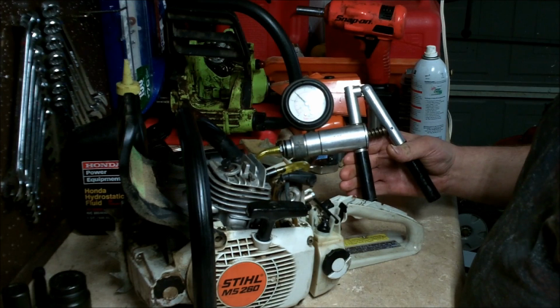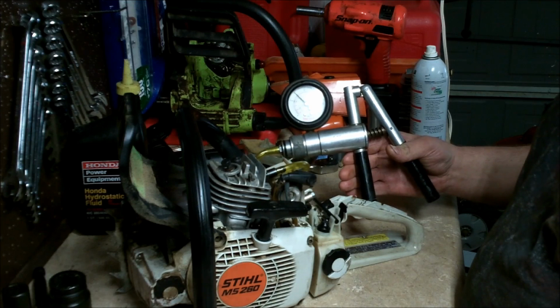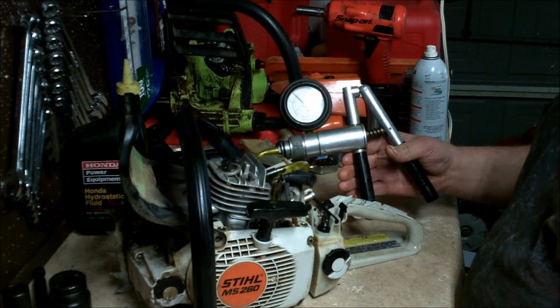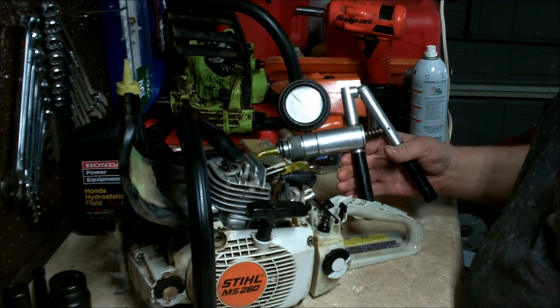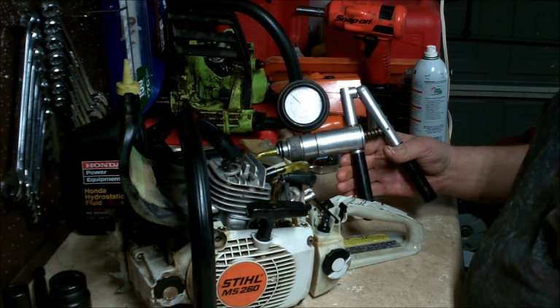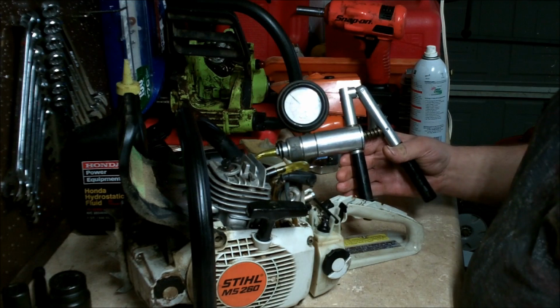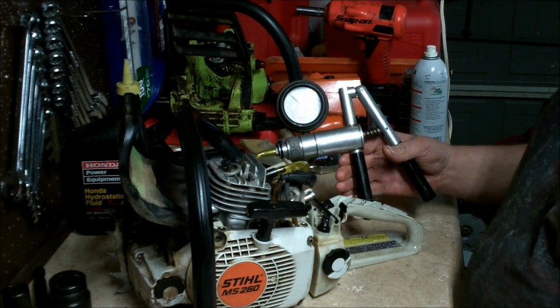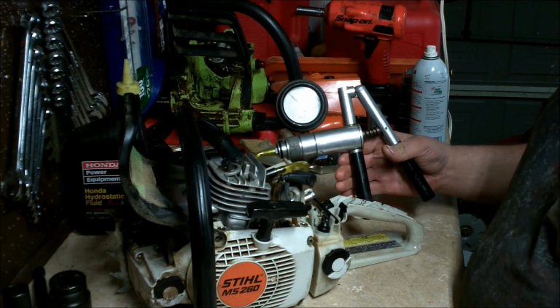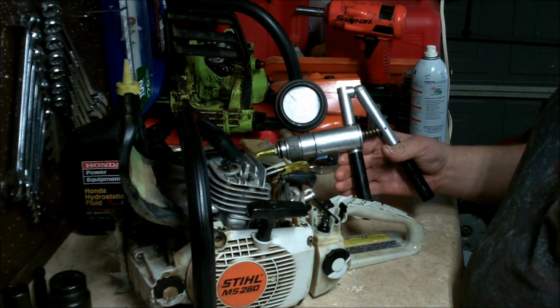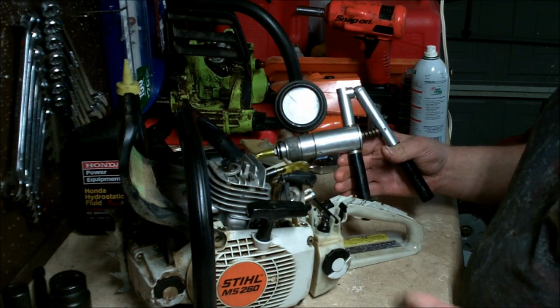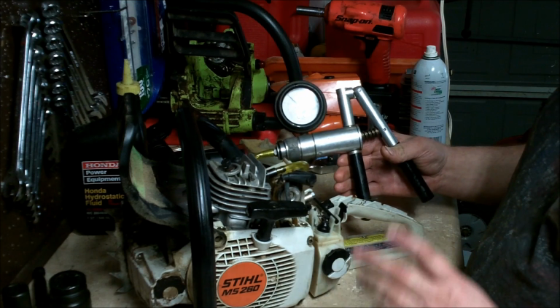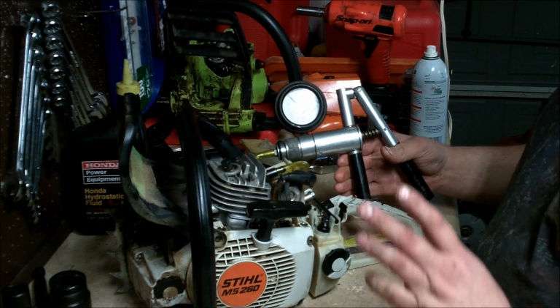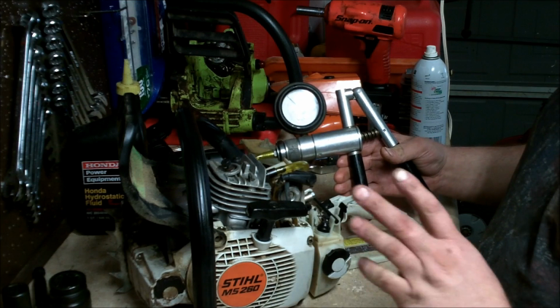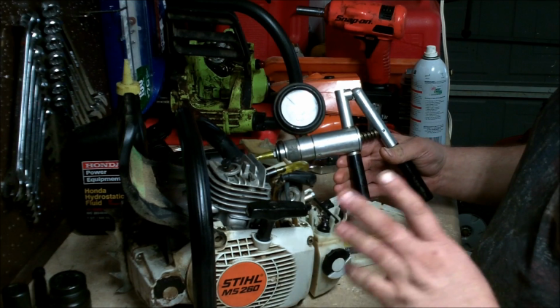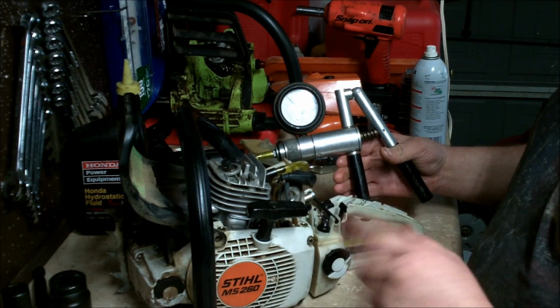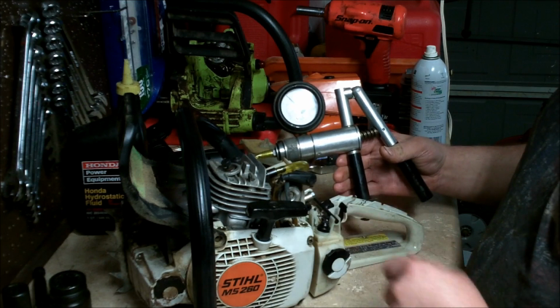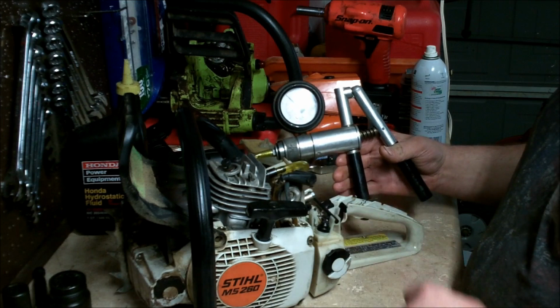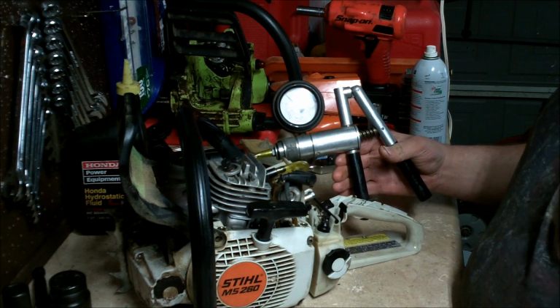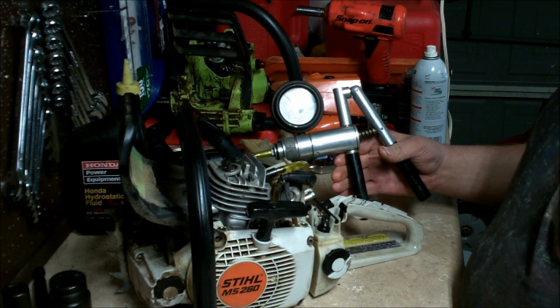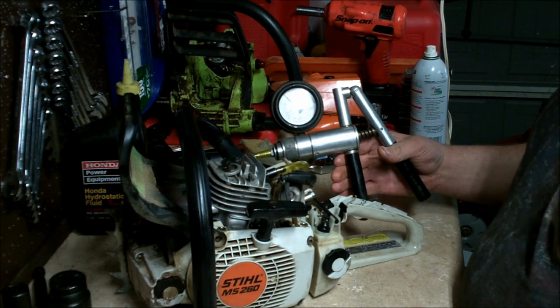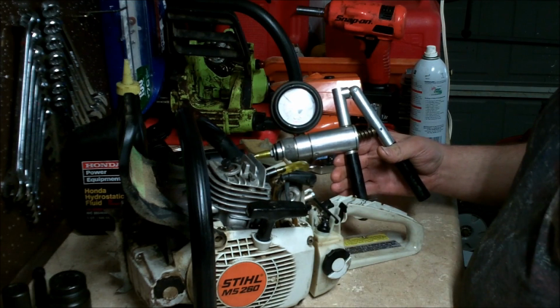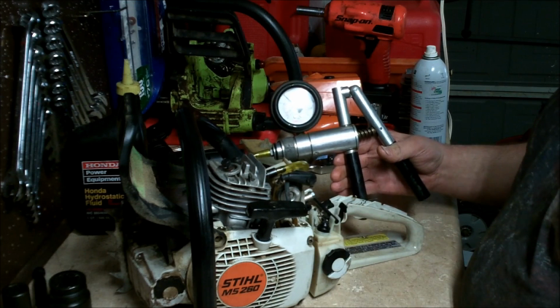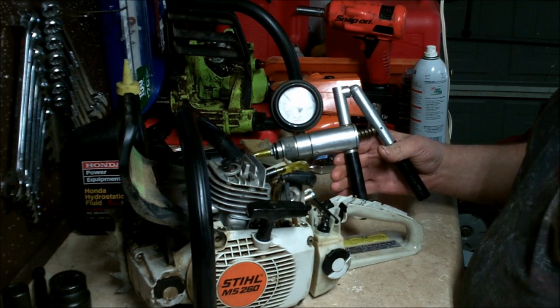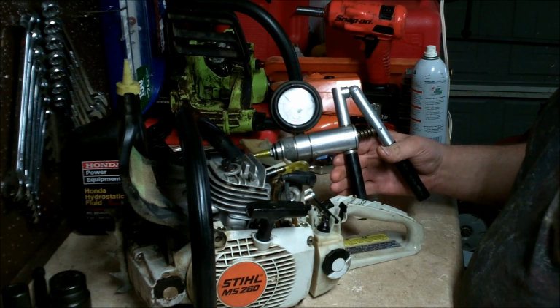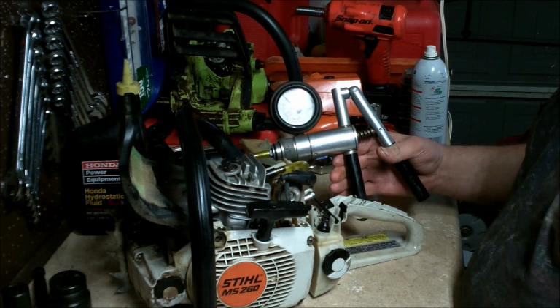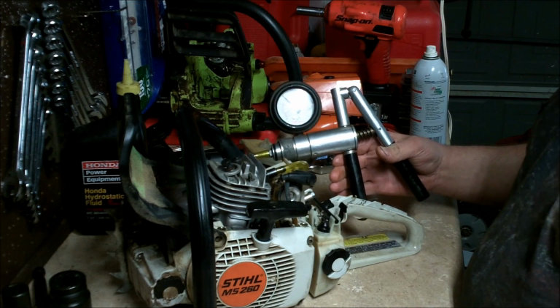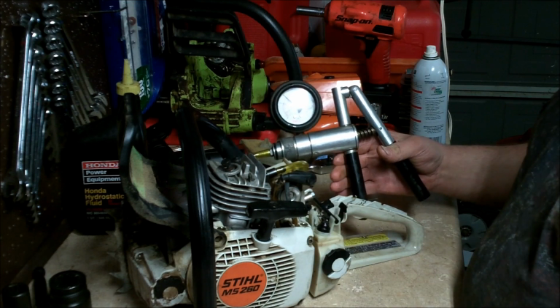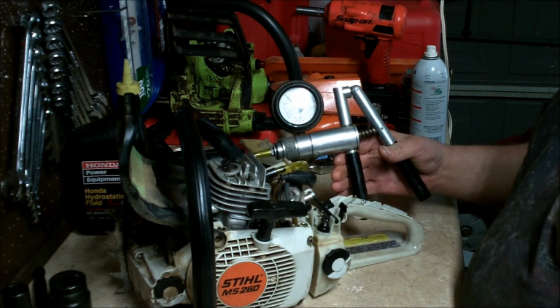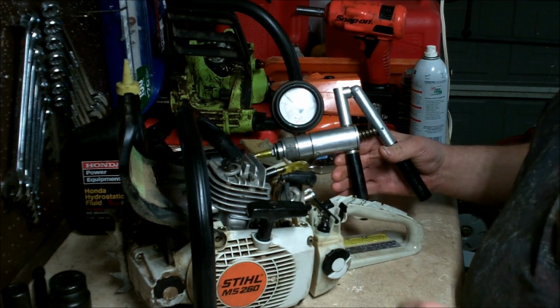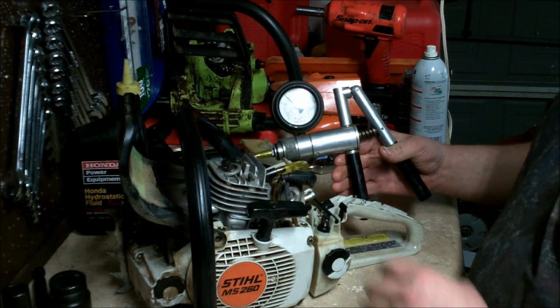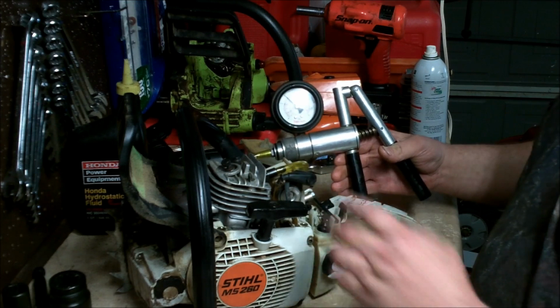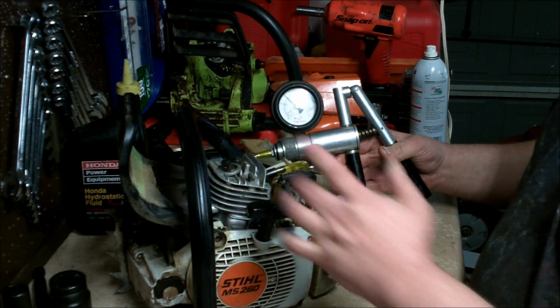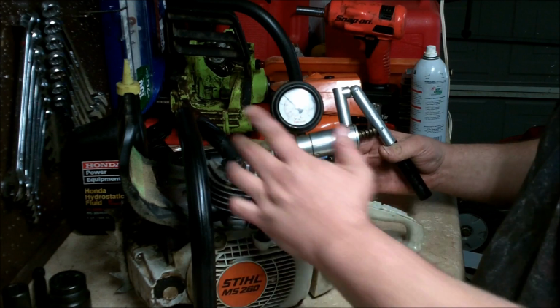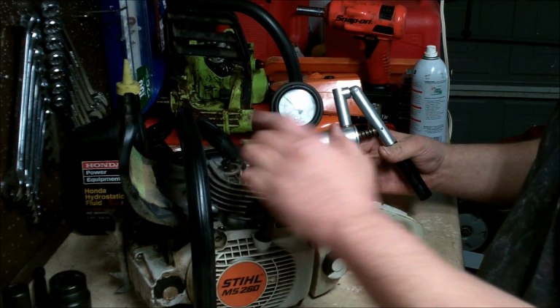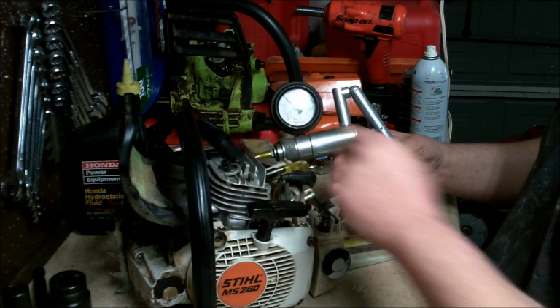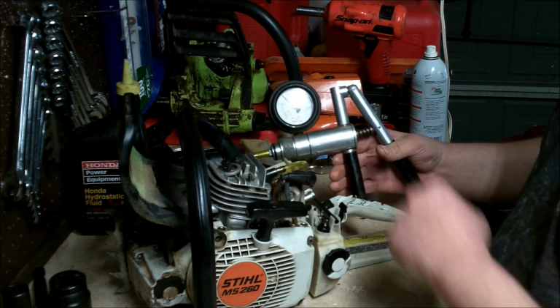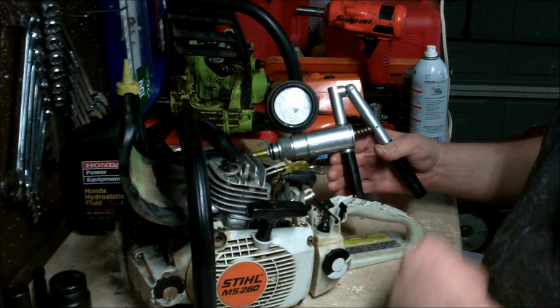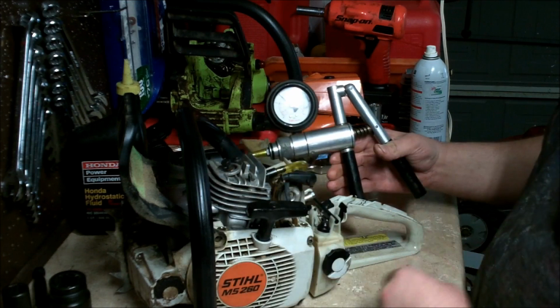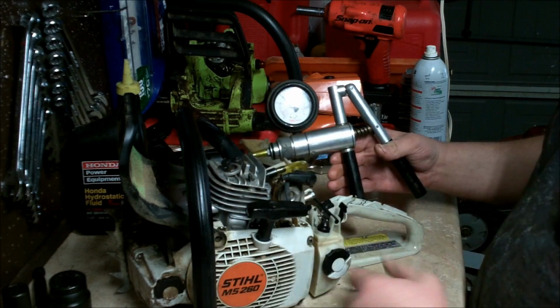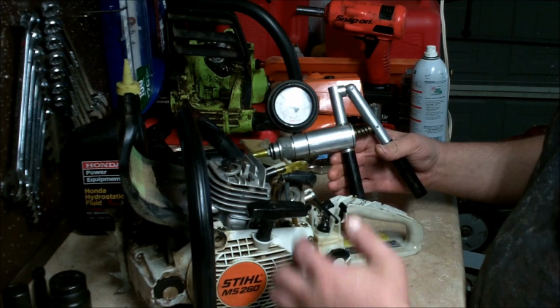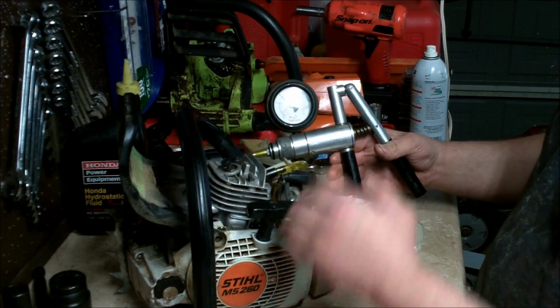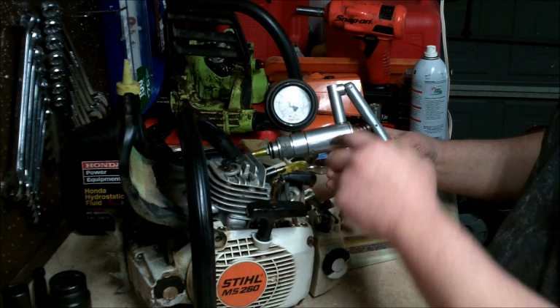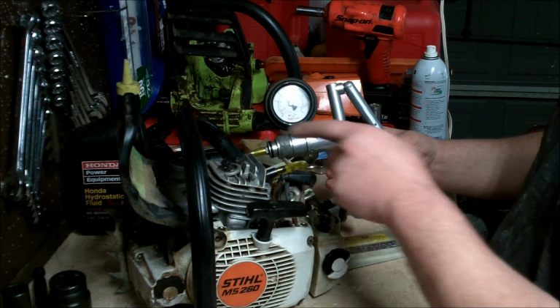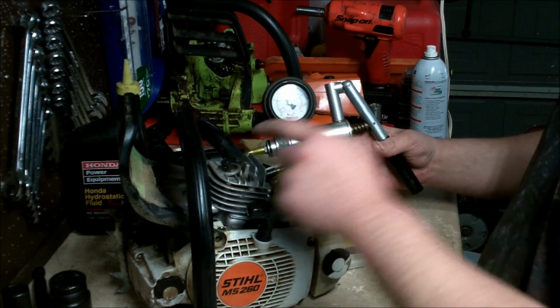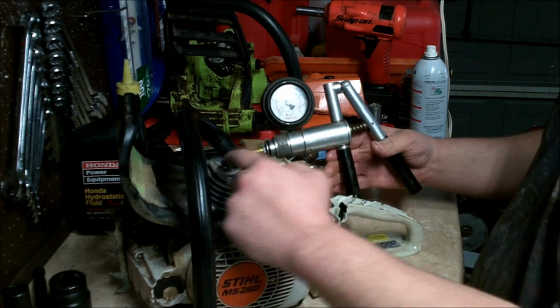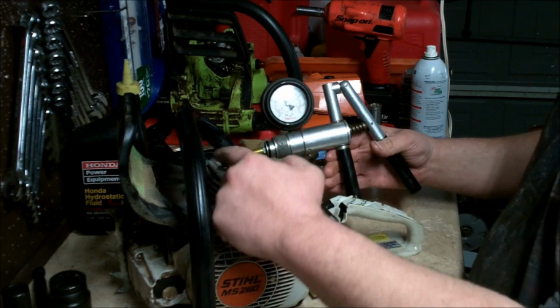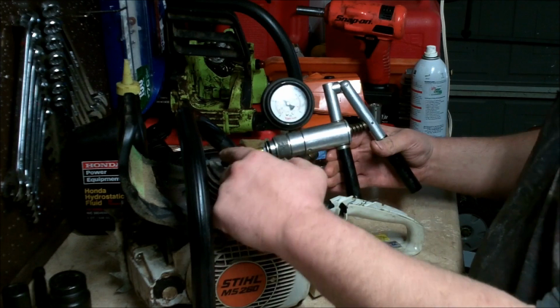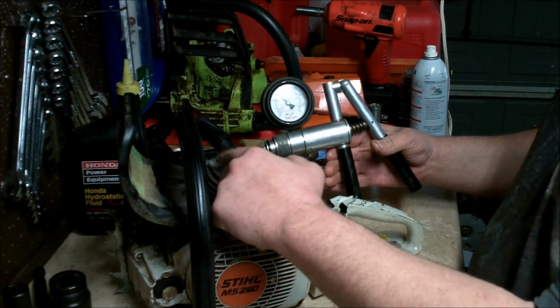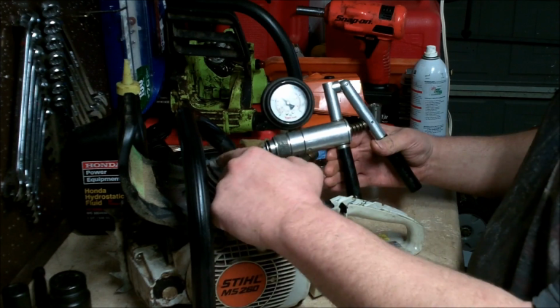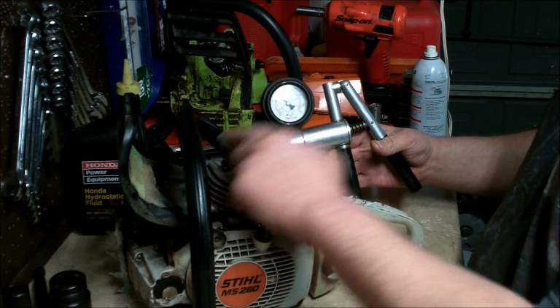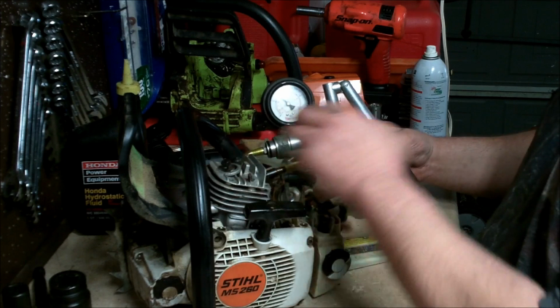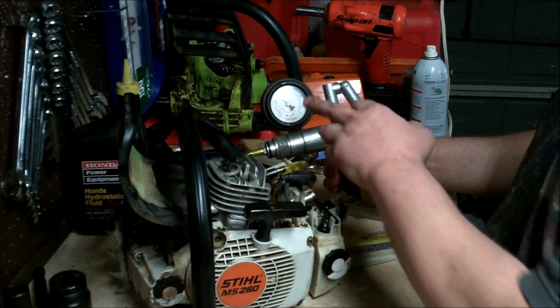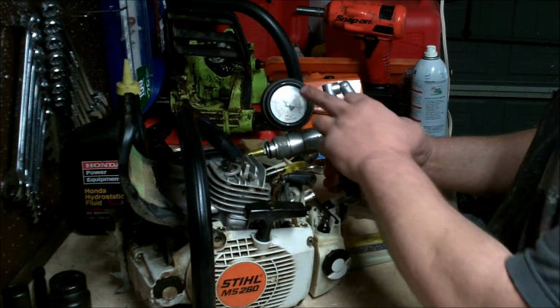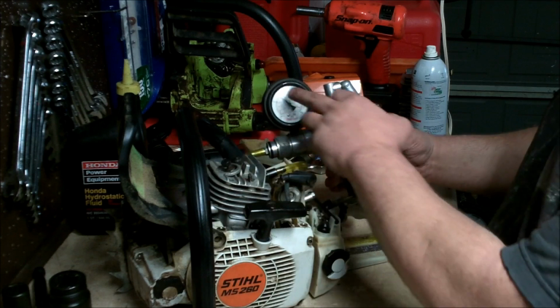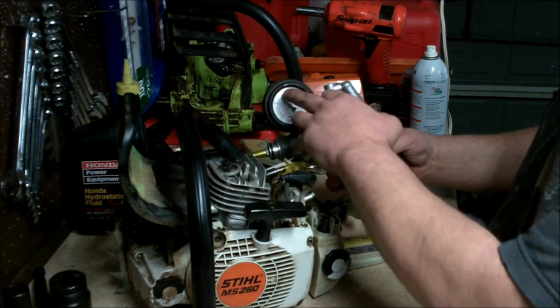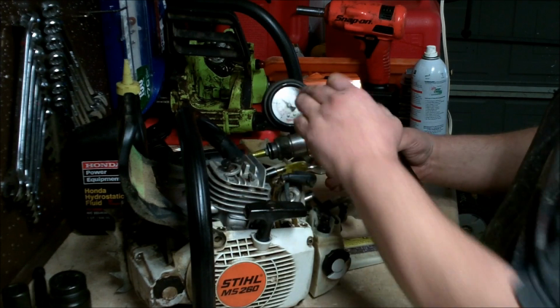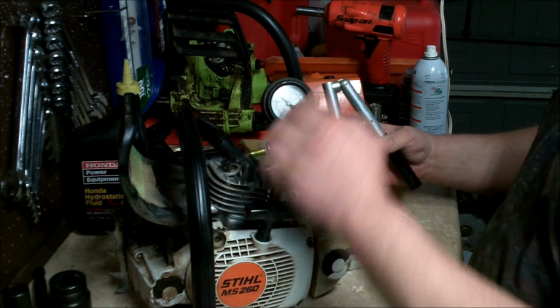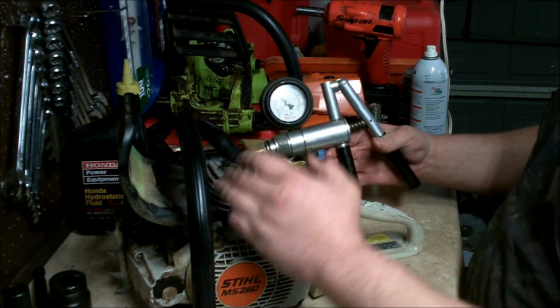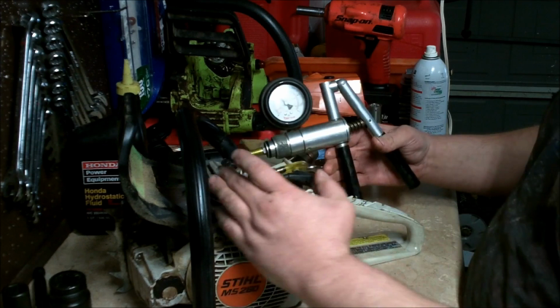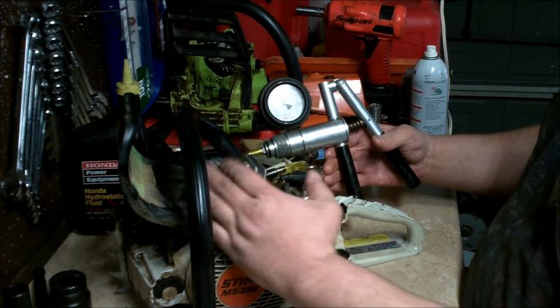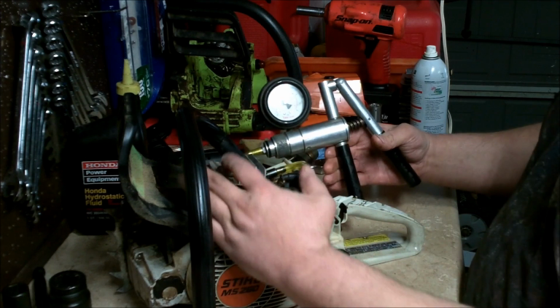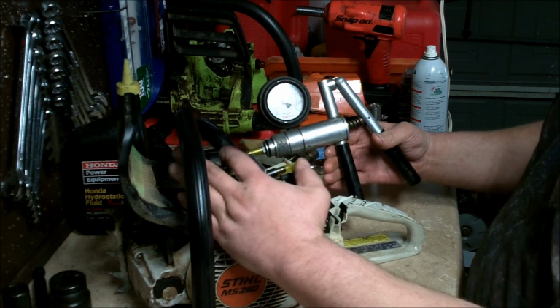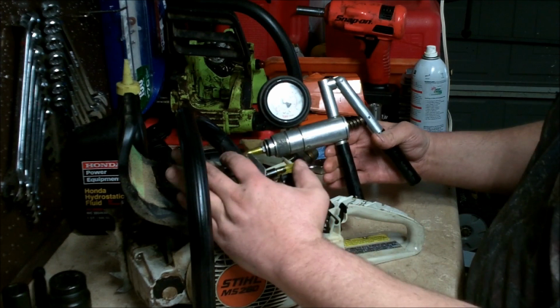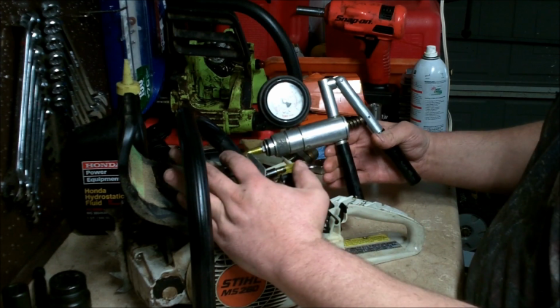As you can tell, it's holding good pressure. I'm going to administer a leak by pushing the deco valve down — when I push that down, watch the needle.